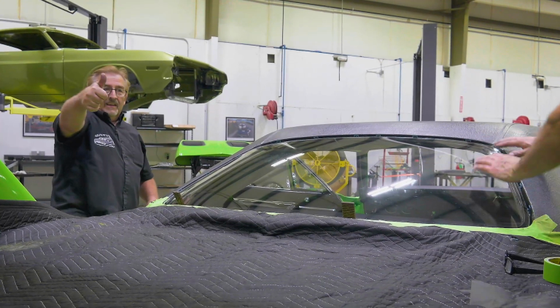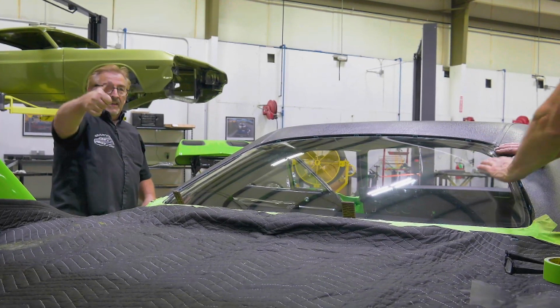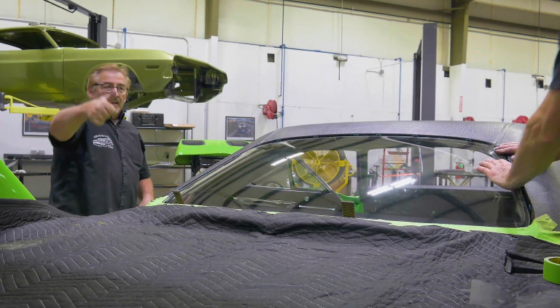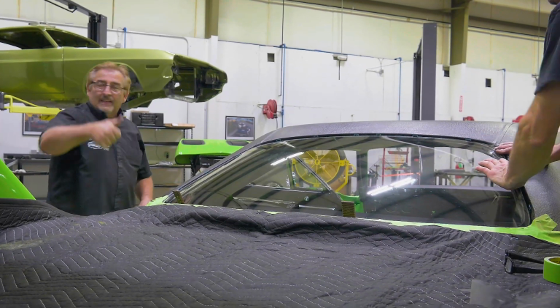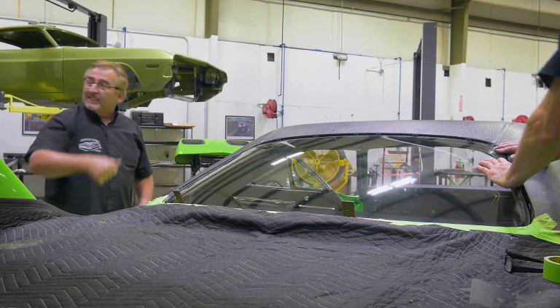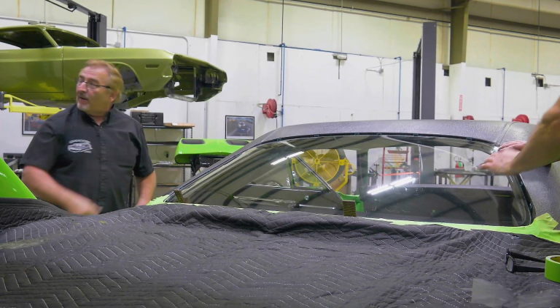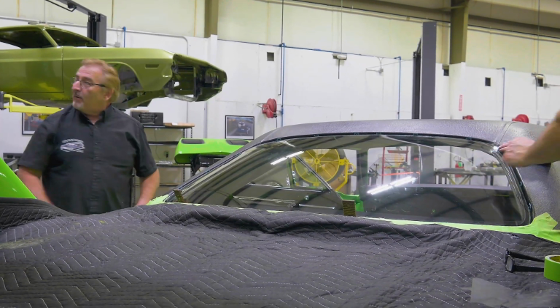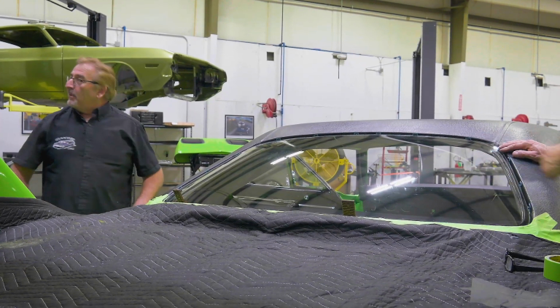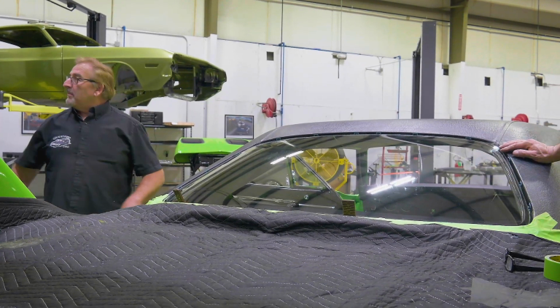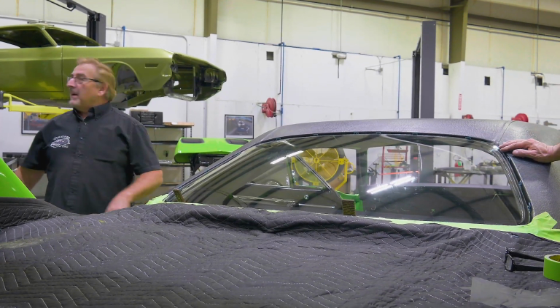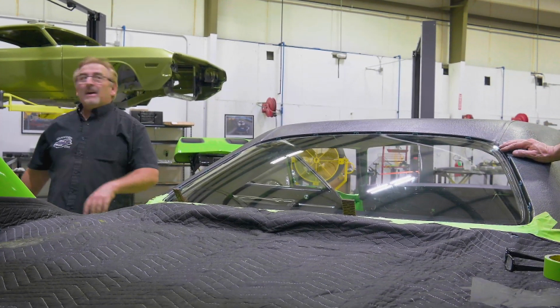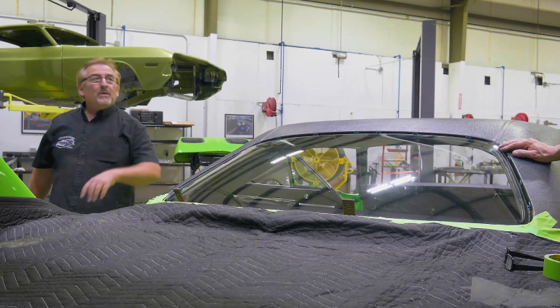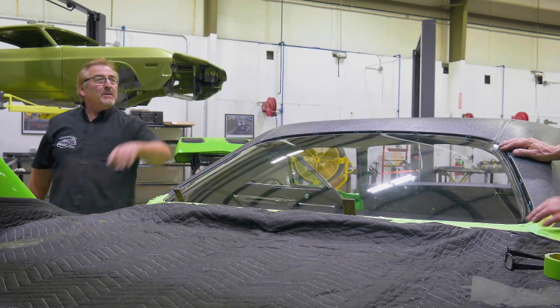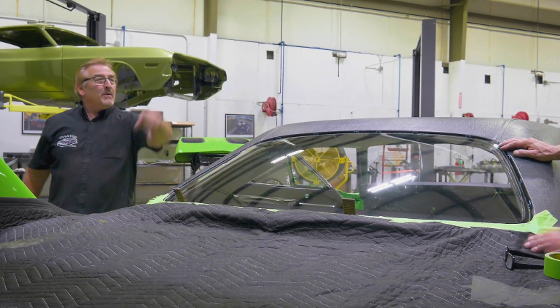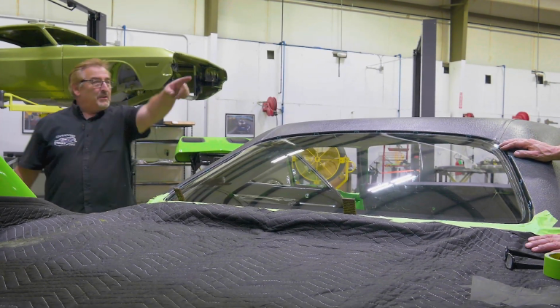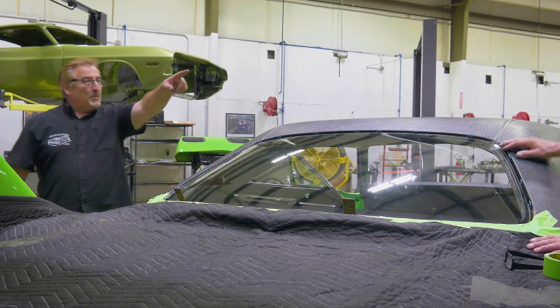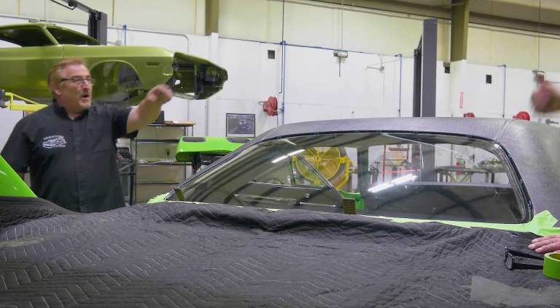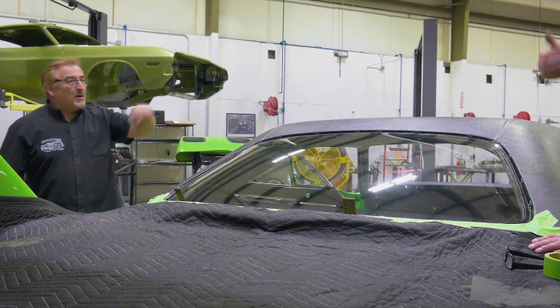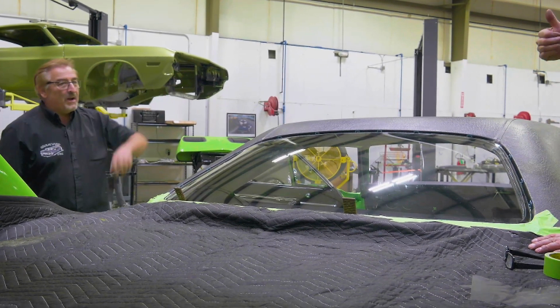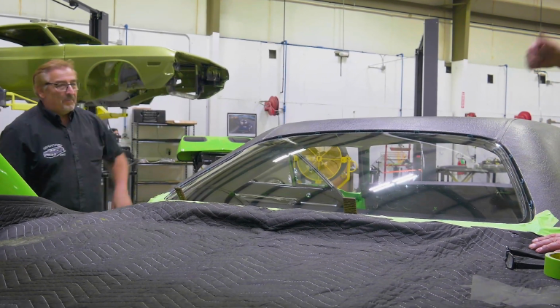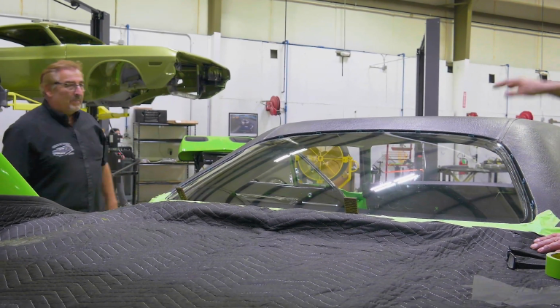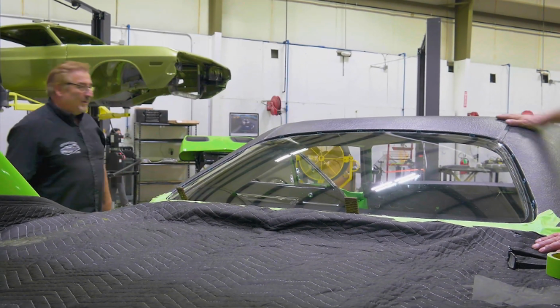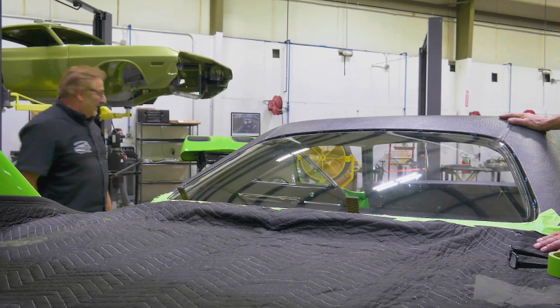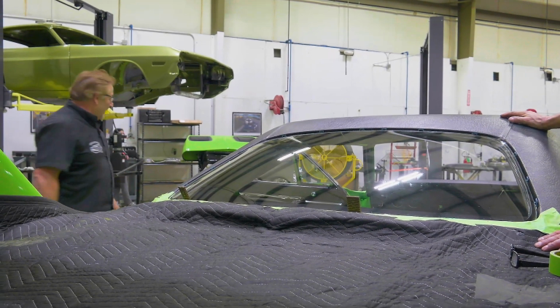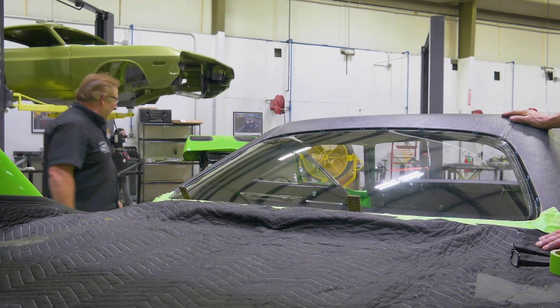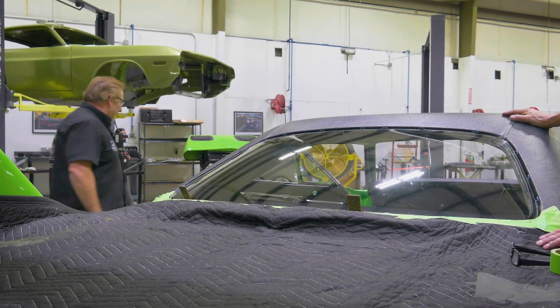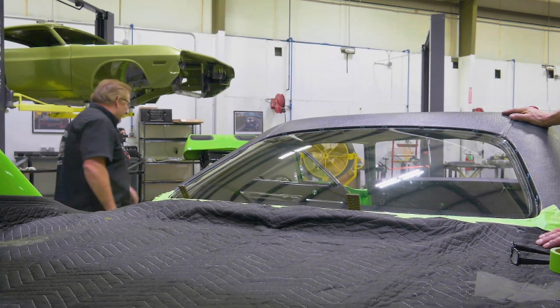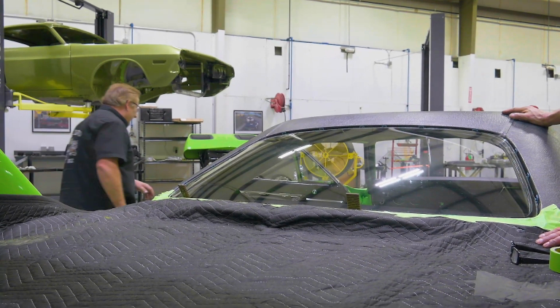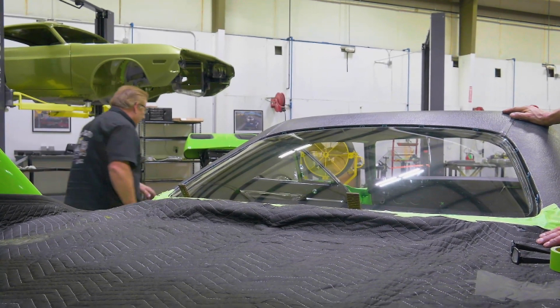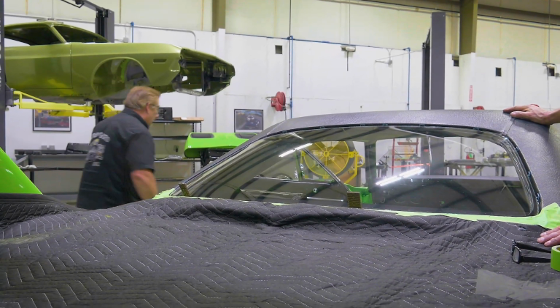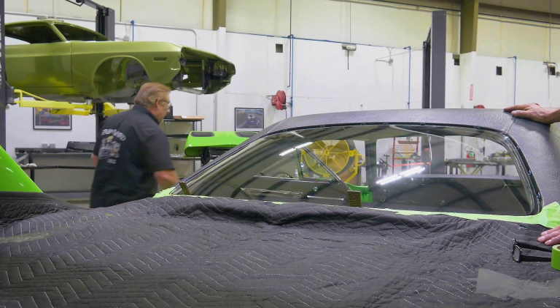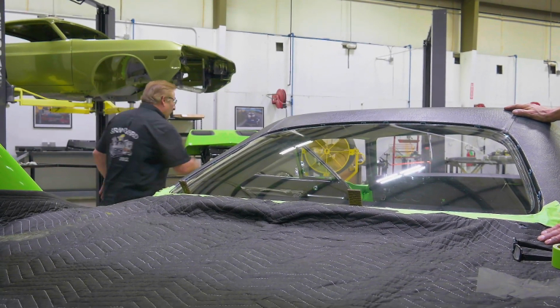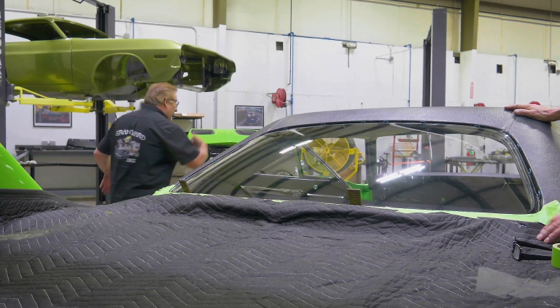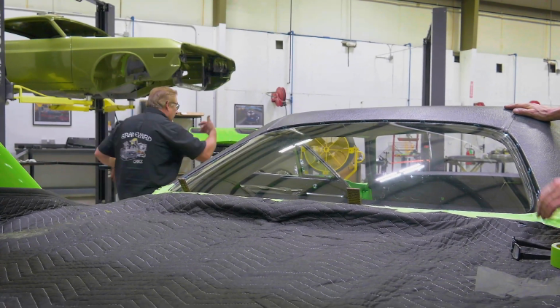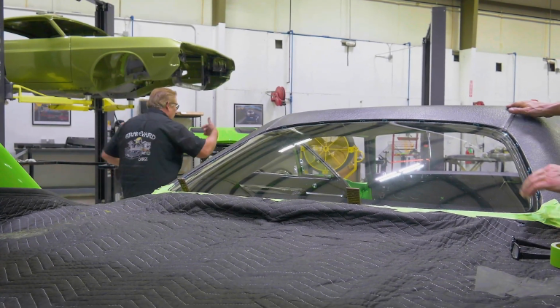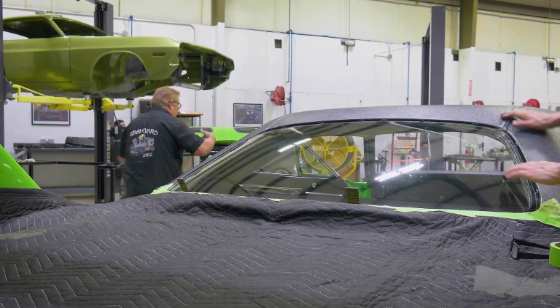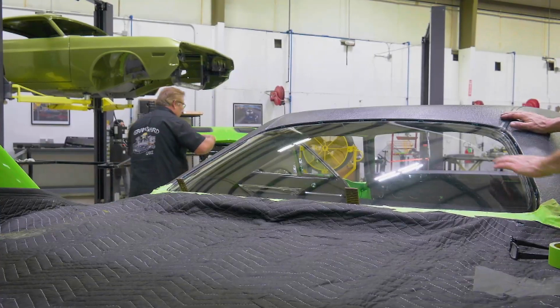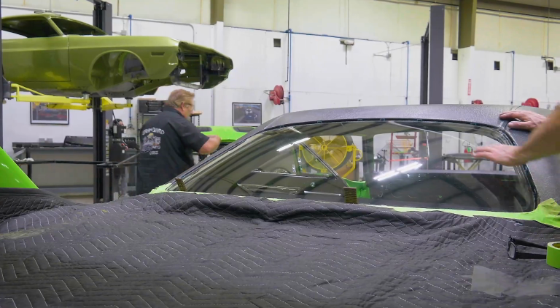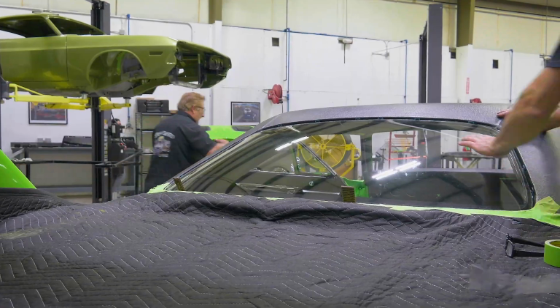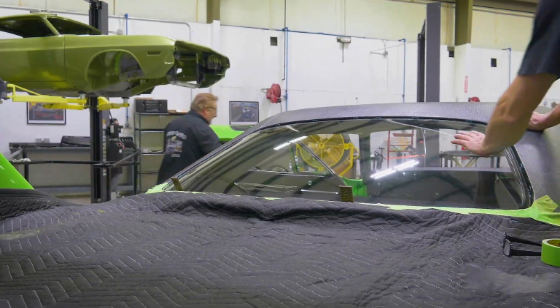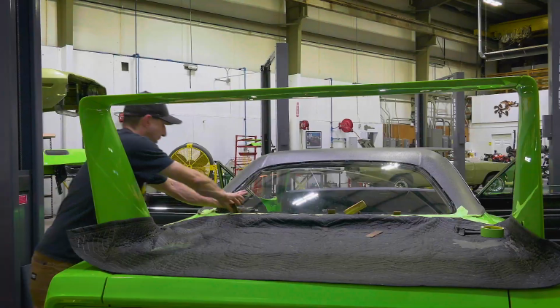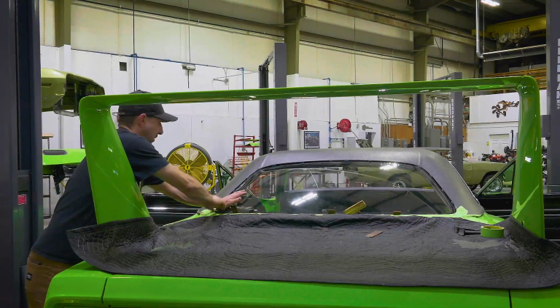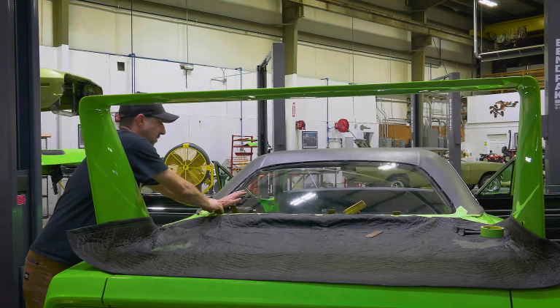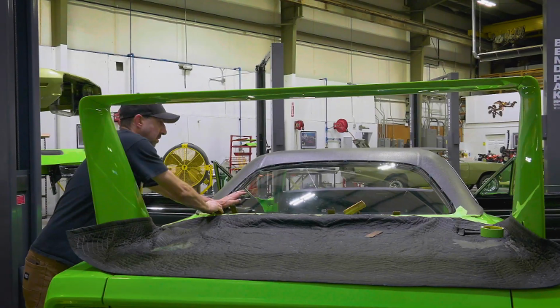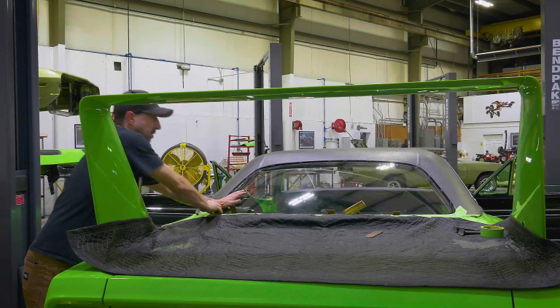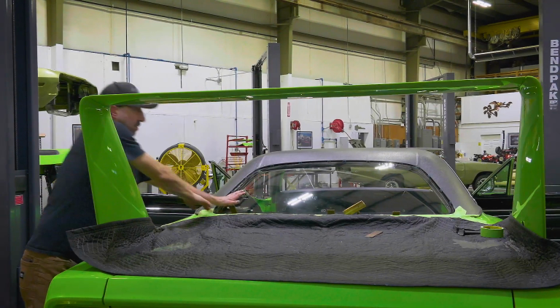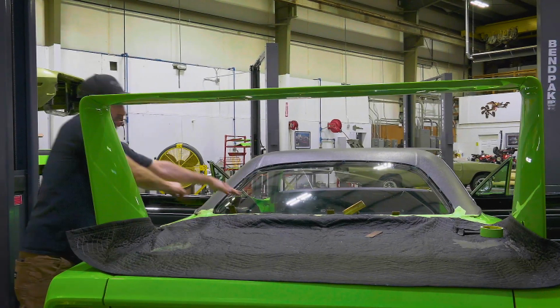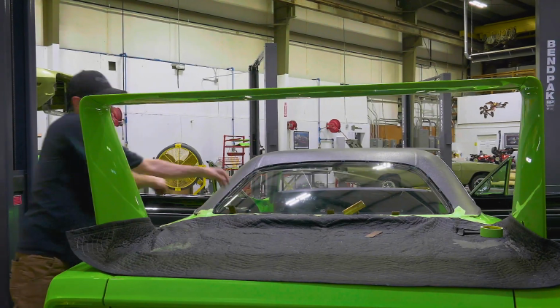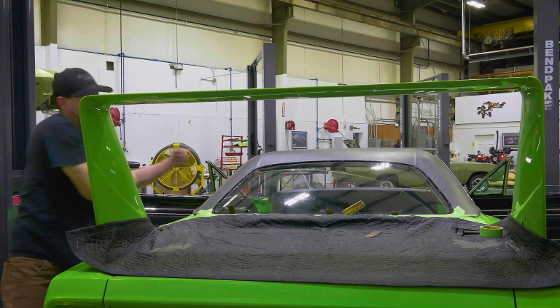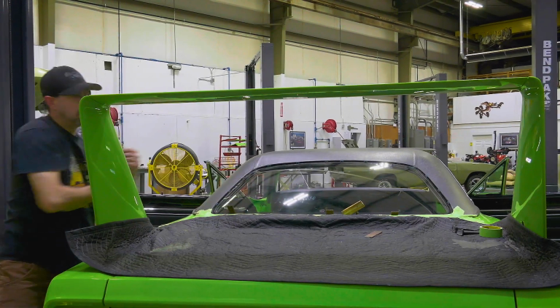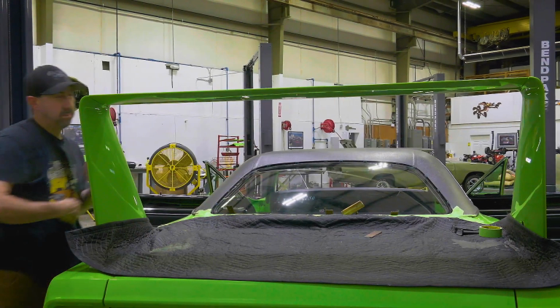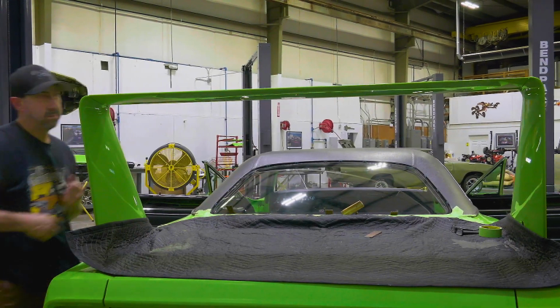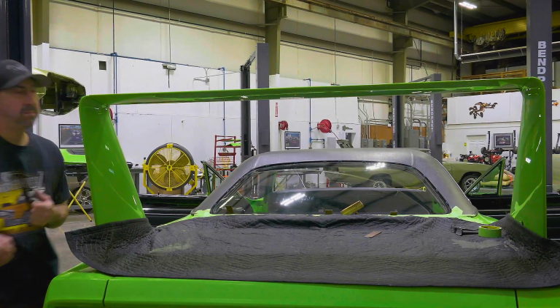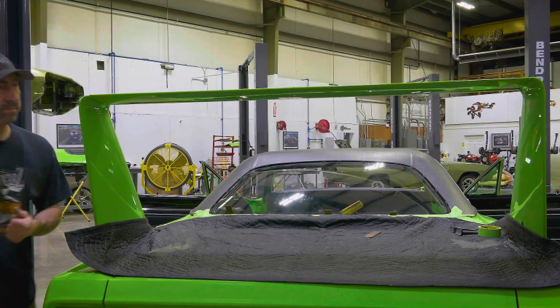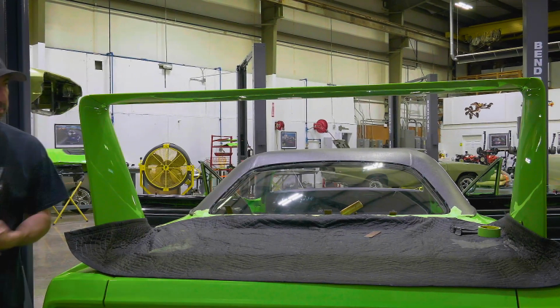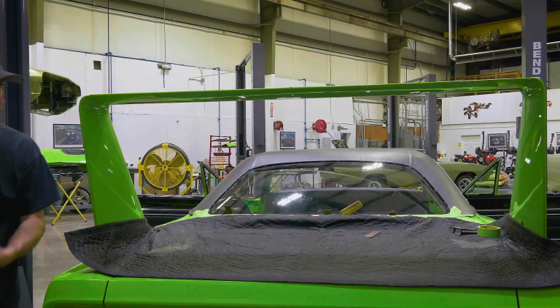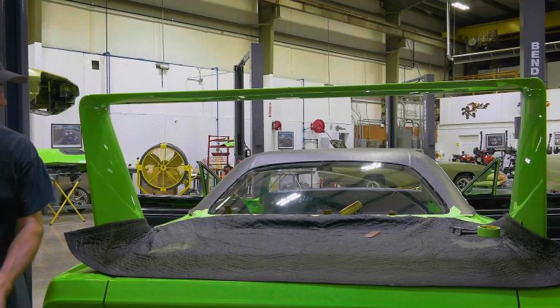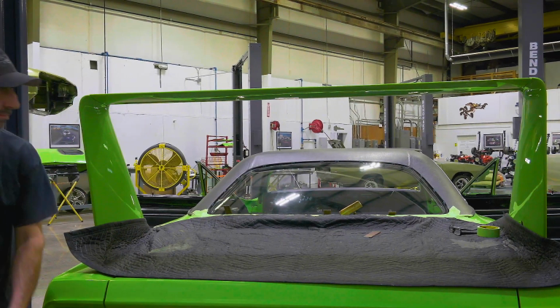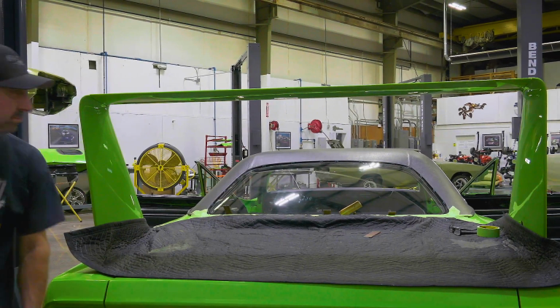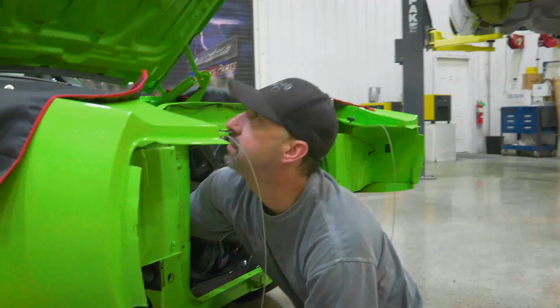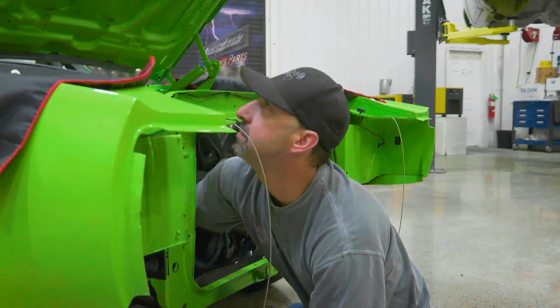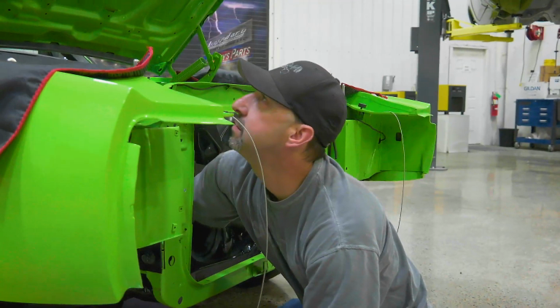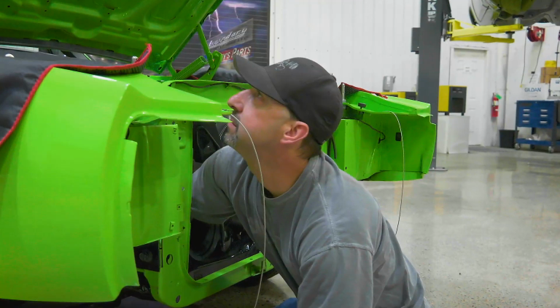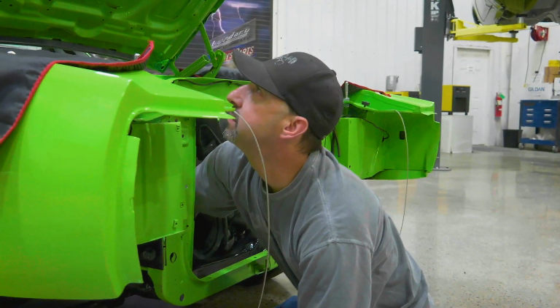And that's how we put a back window in. You're welcome. Stay tuned.